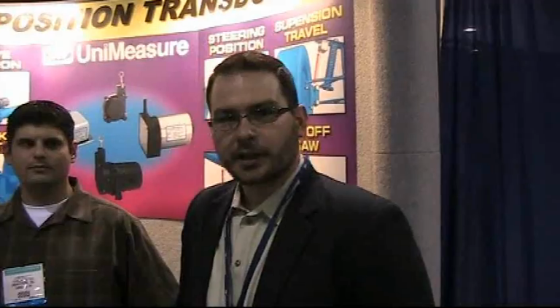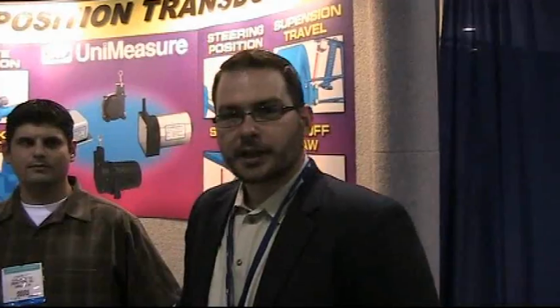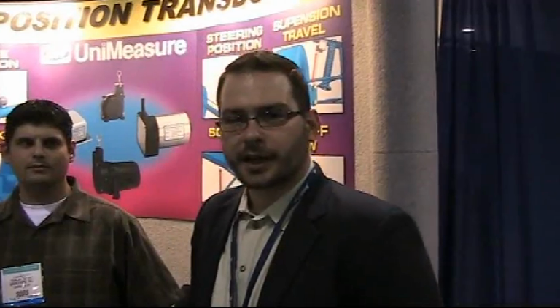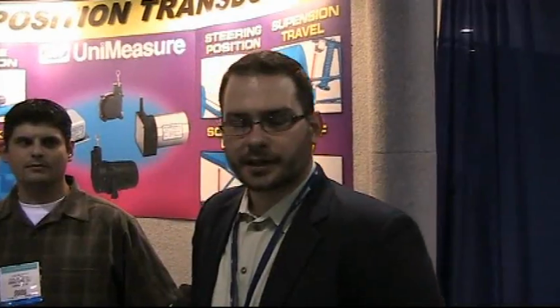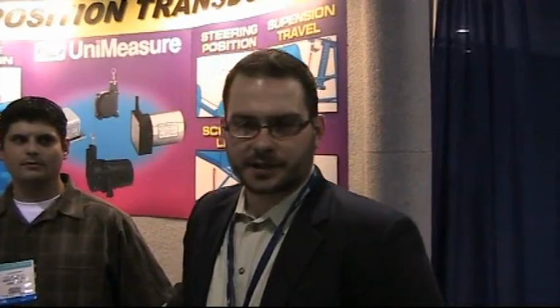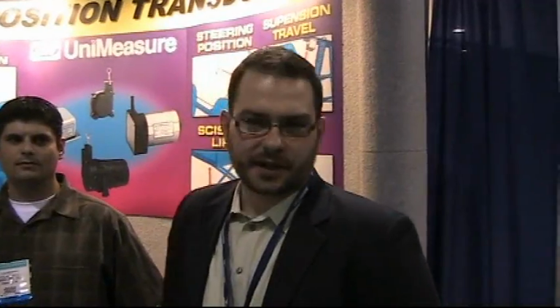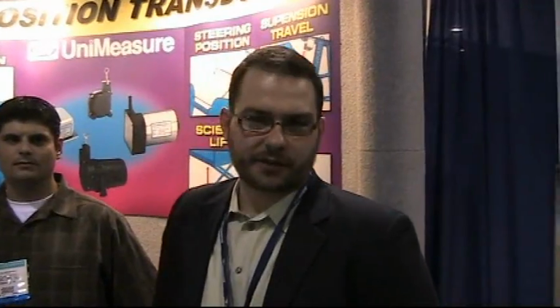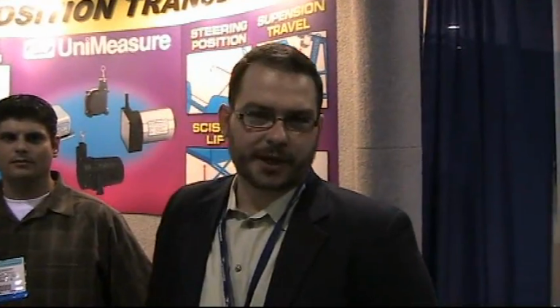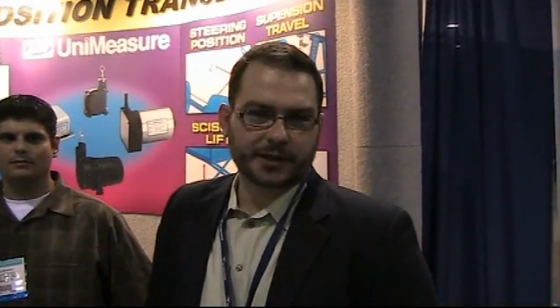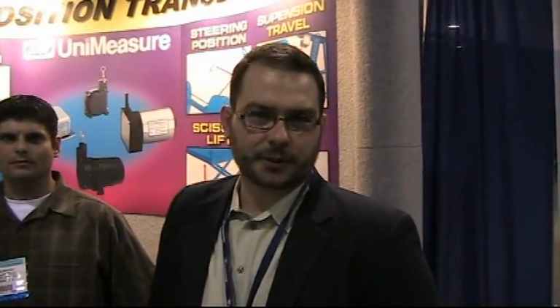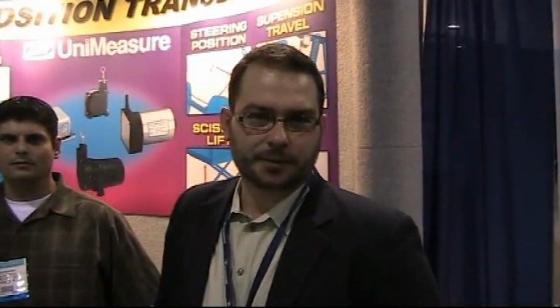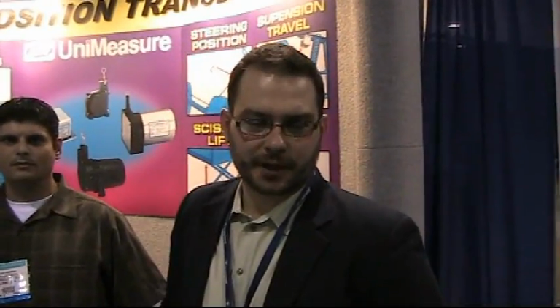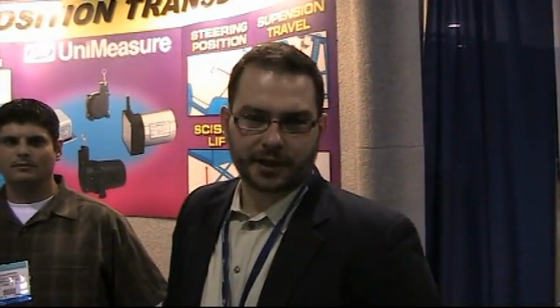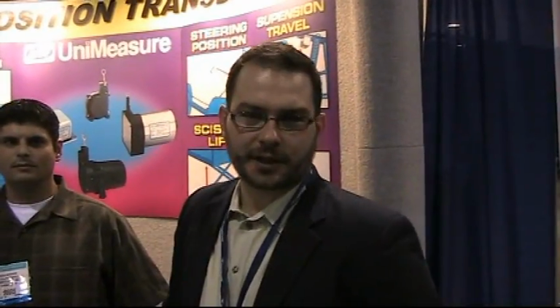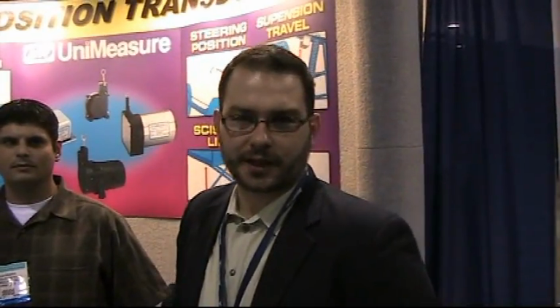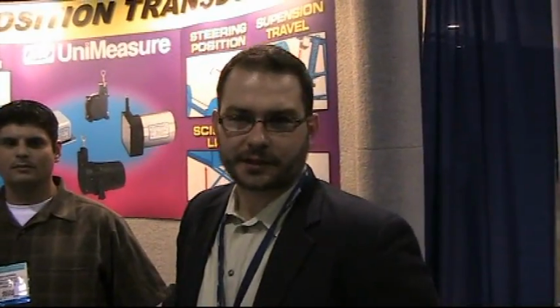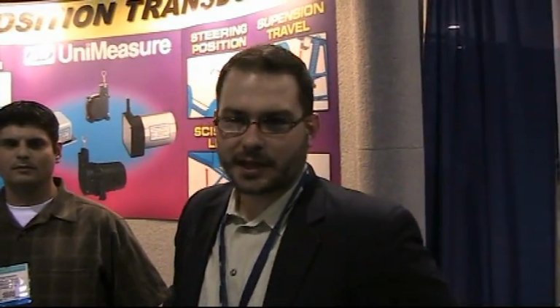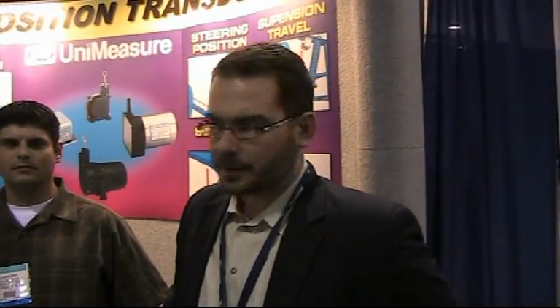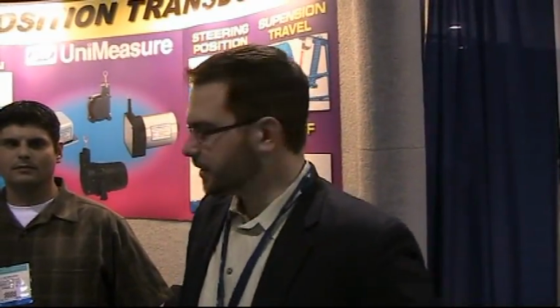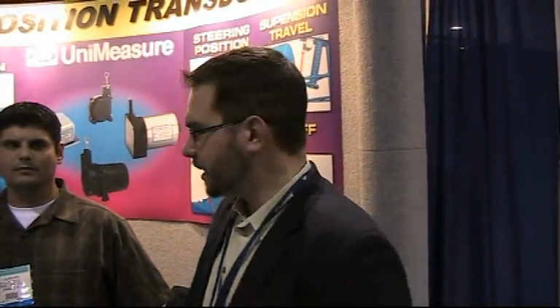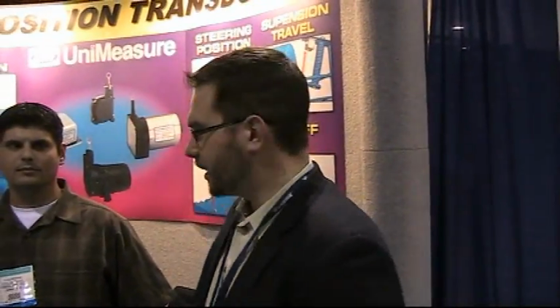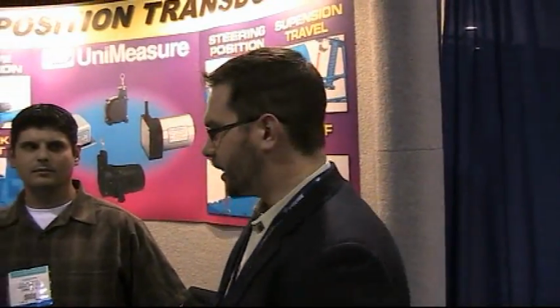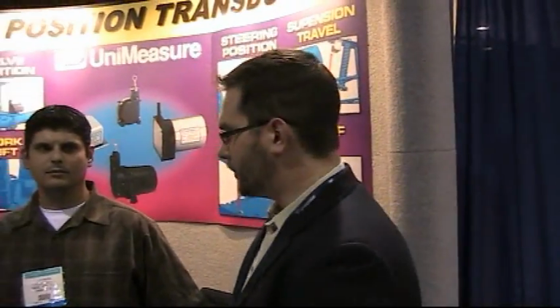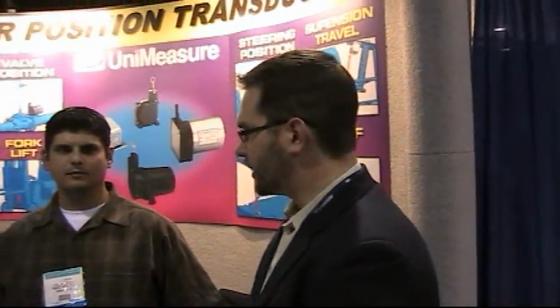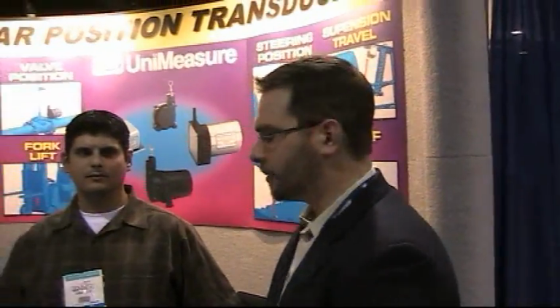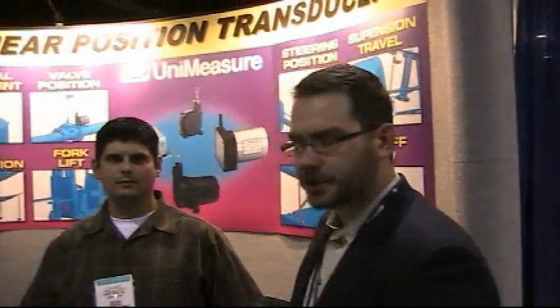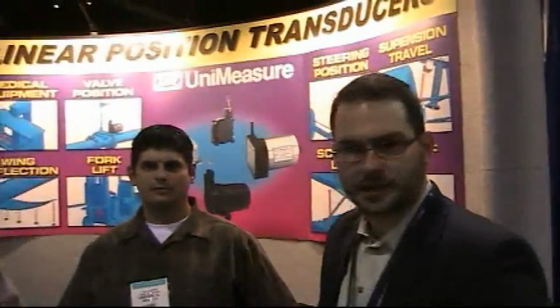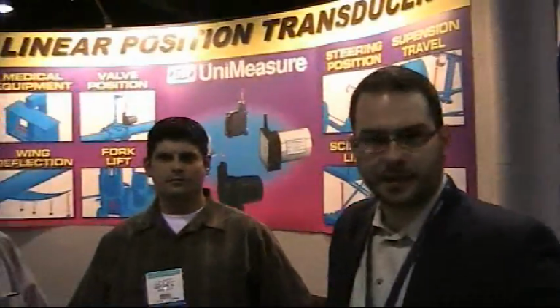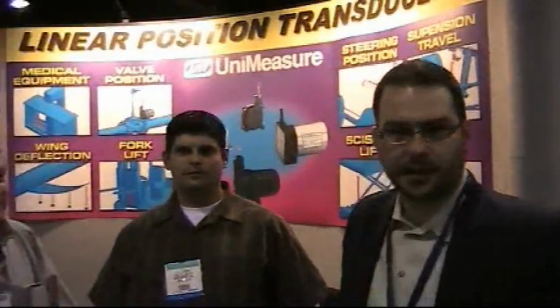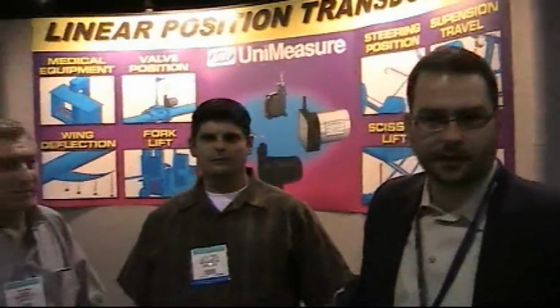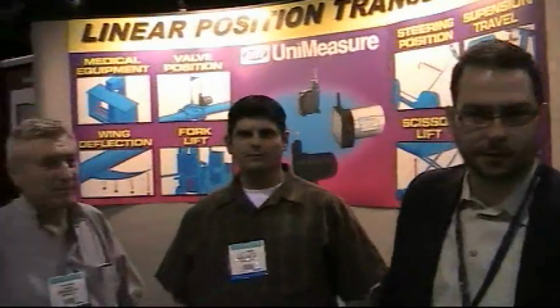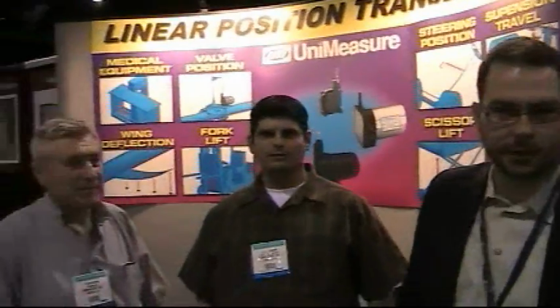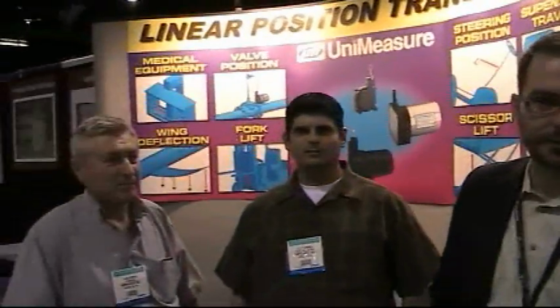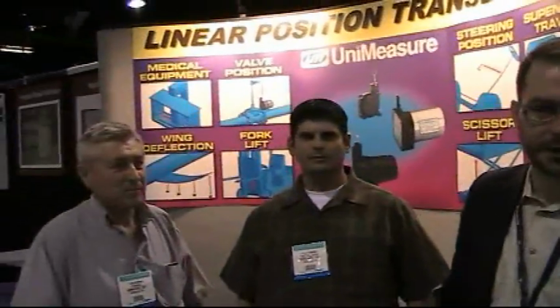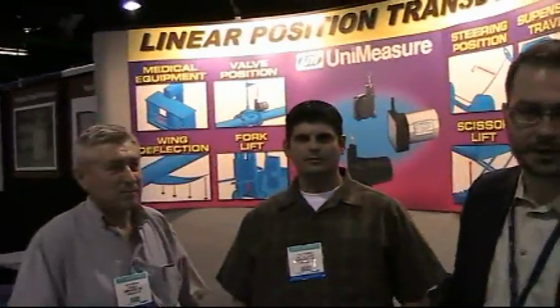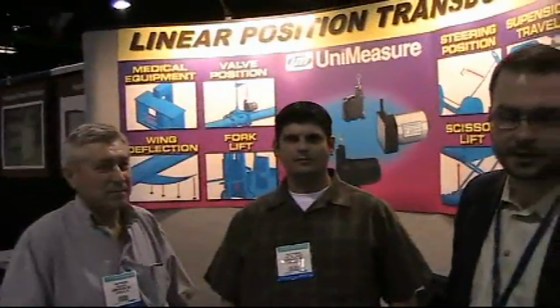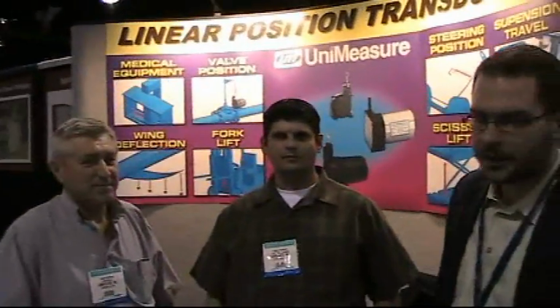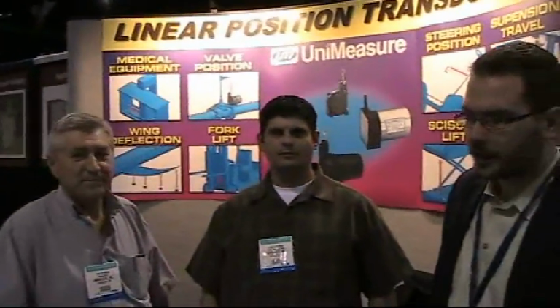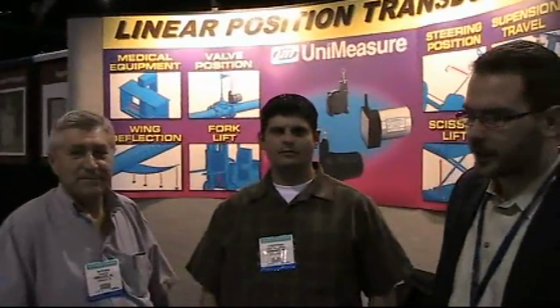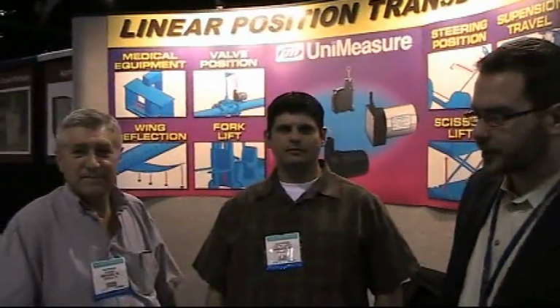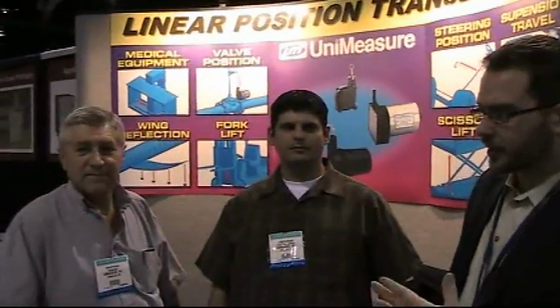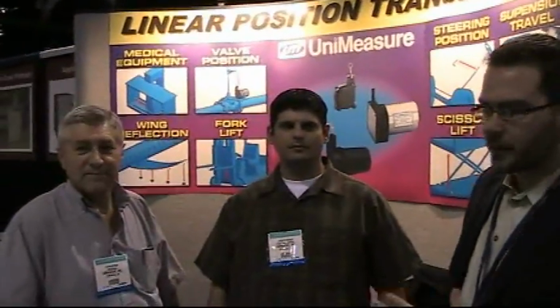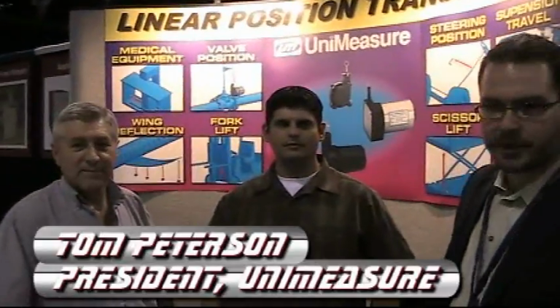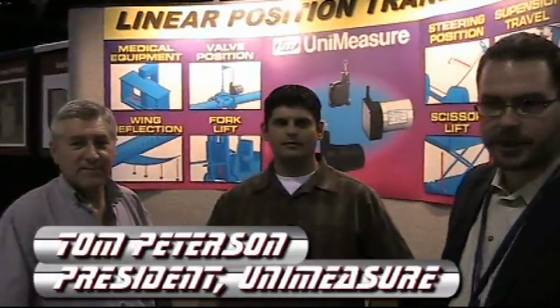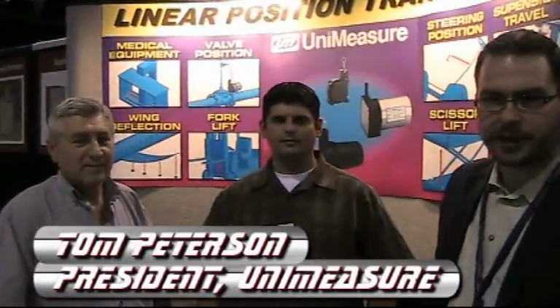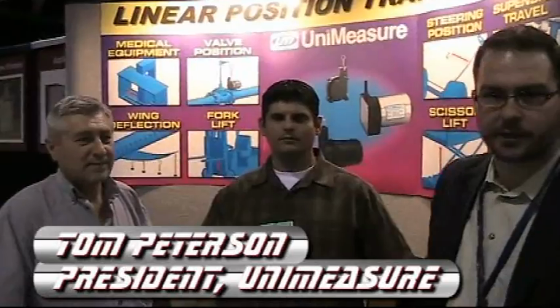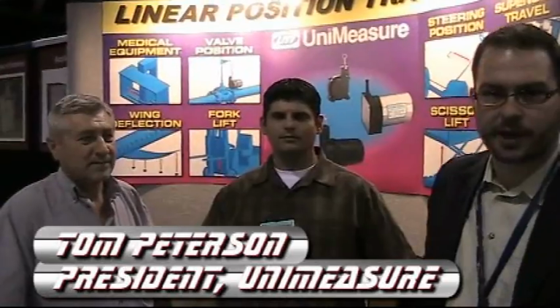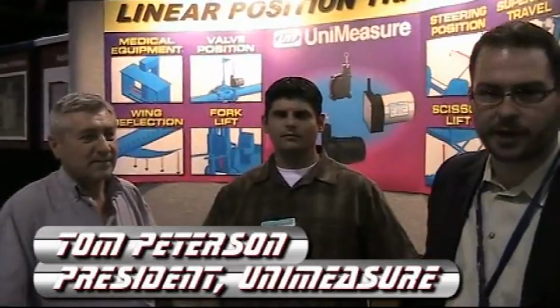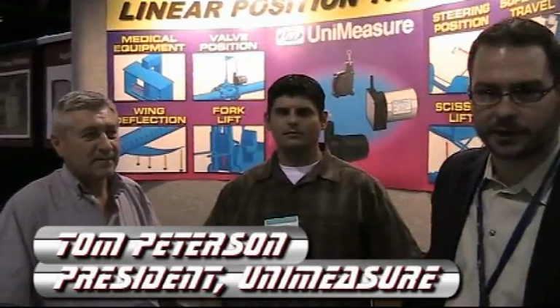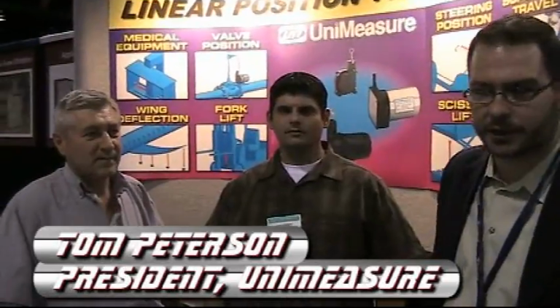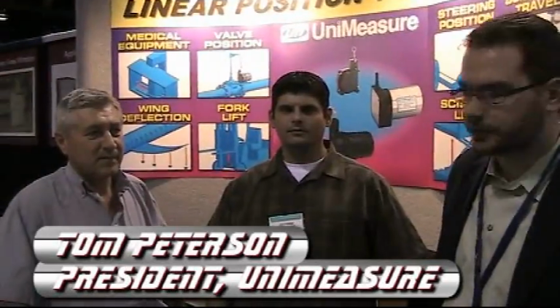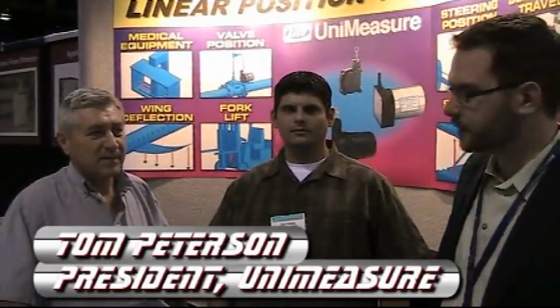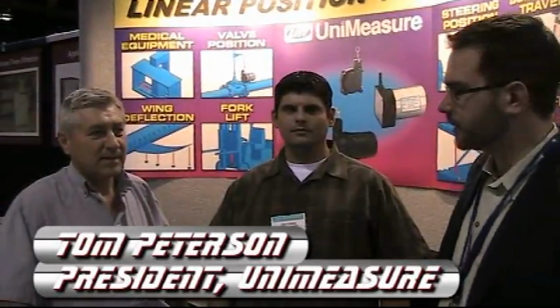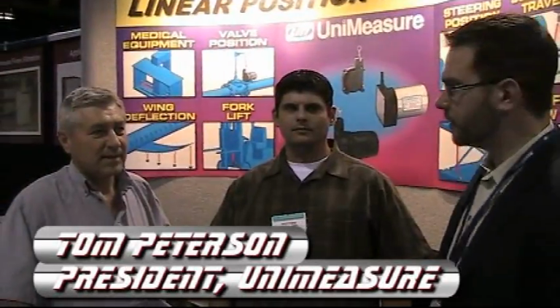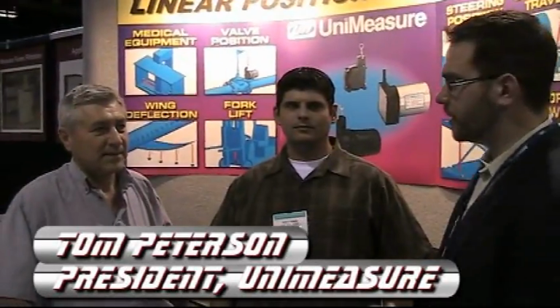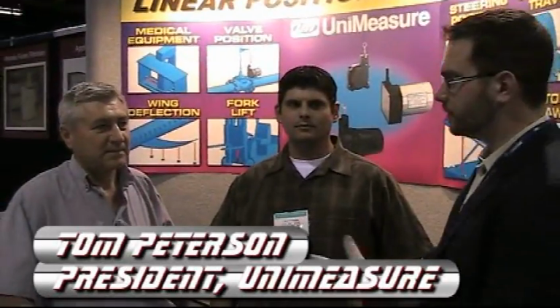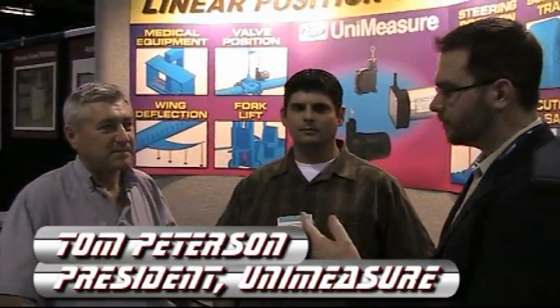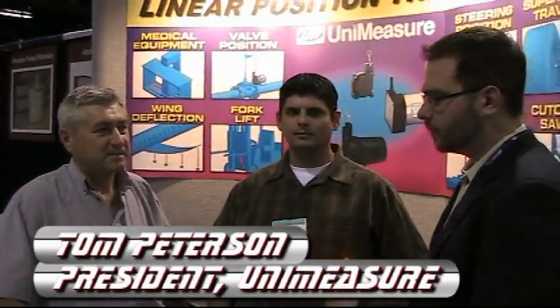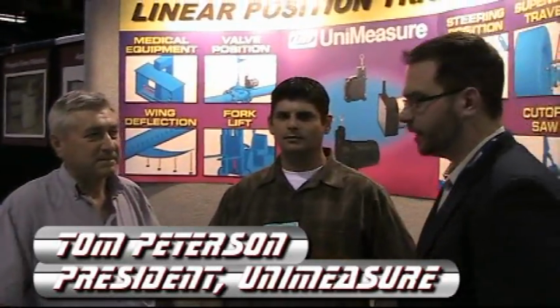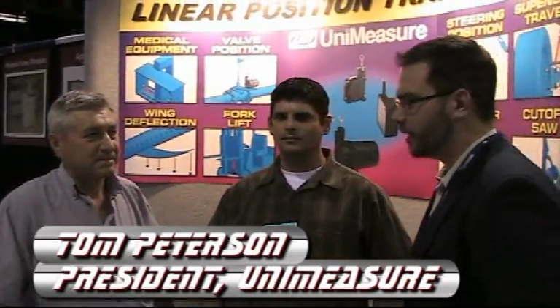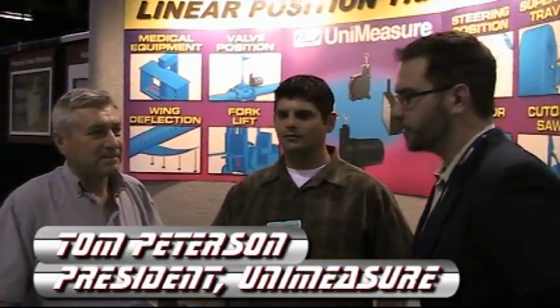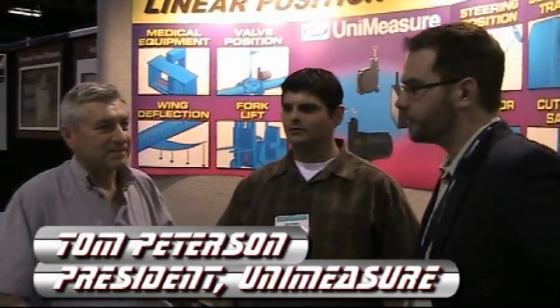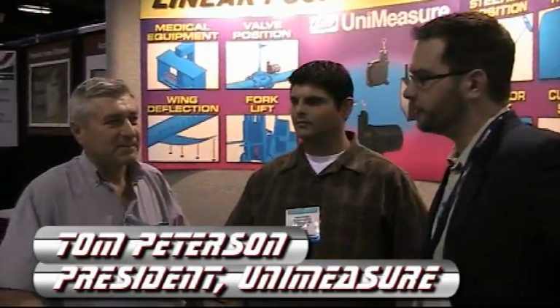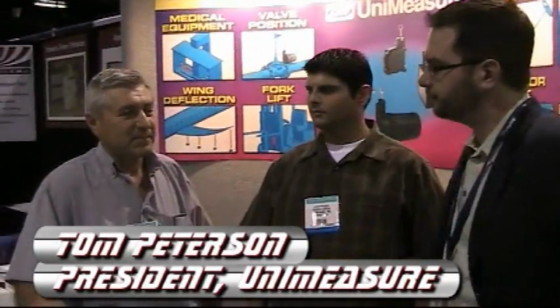Hey, this is David Manette here with PD&D. We're just hanging out with Tom and Jesse here from Unimeasure, kind of checking out what they got going on at the show. What do you got? What's new?